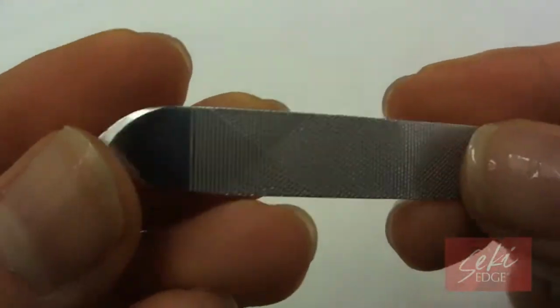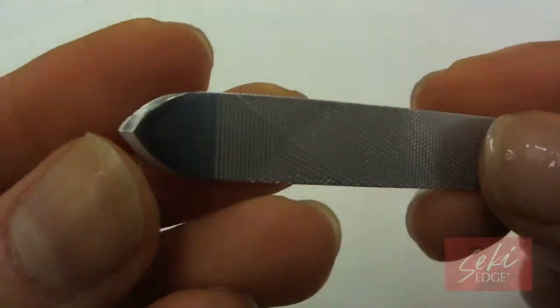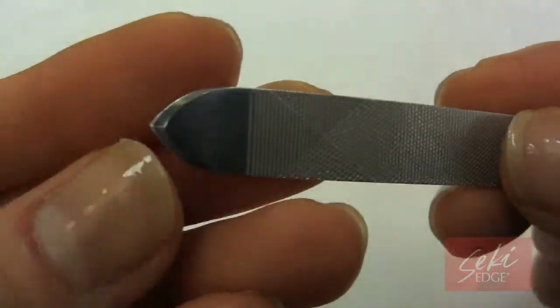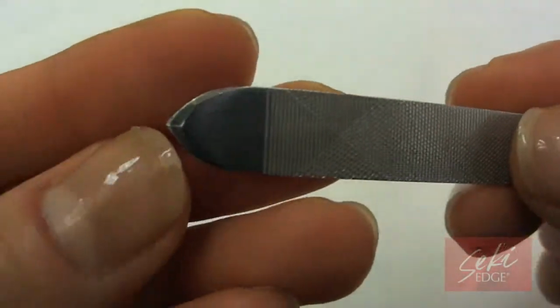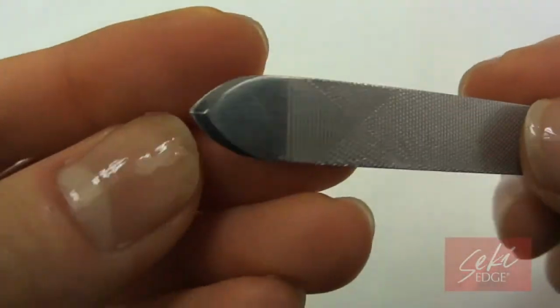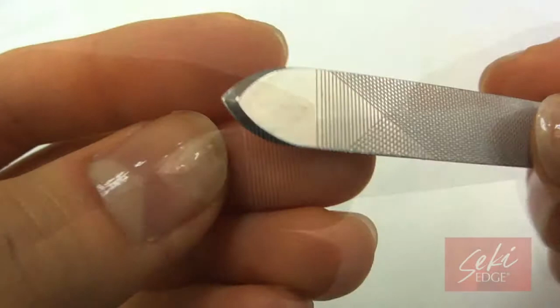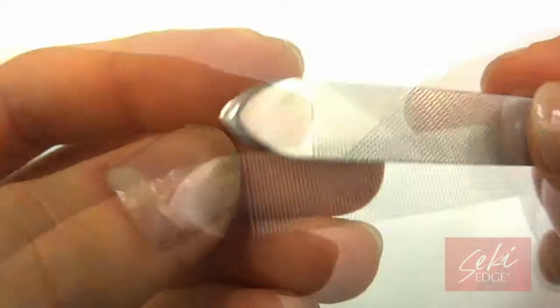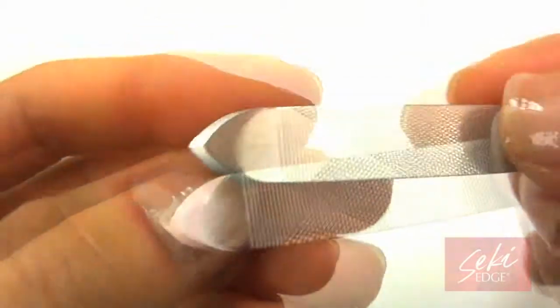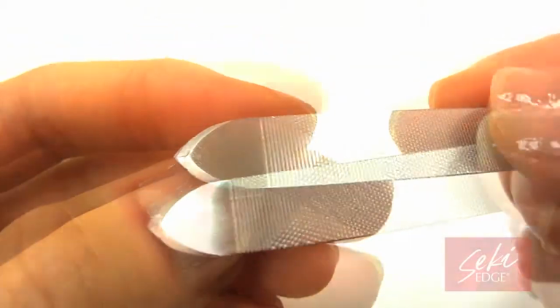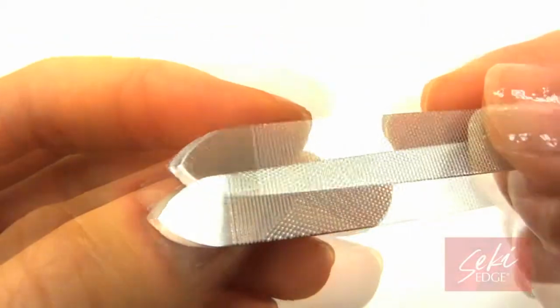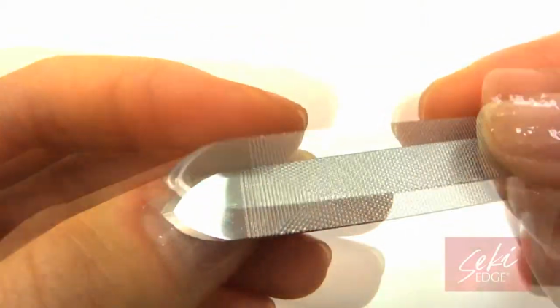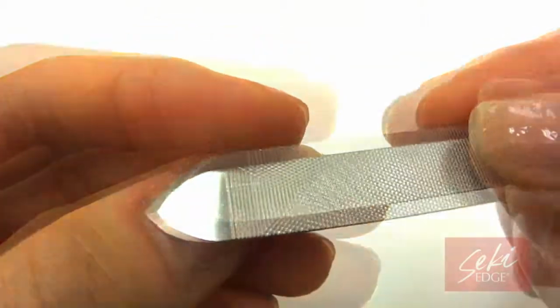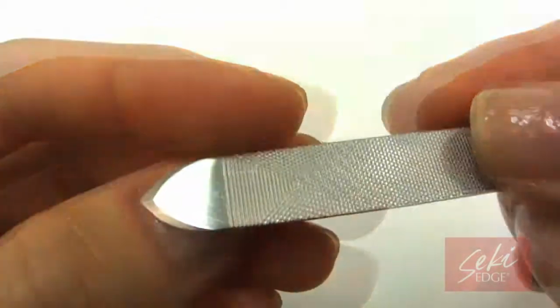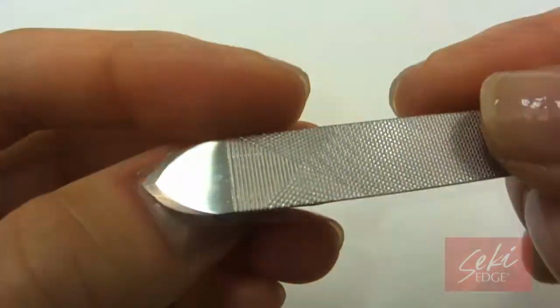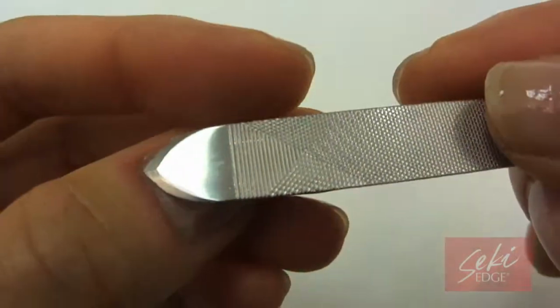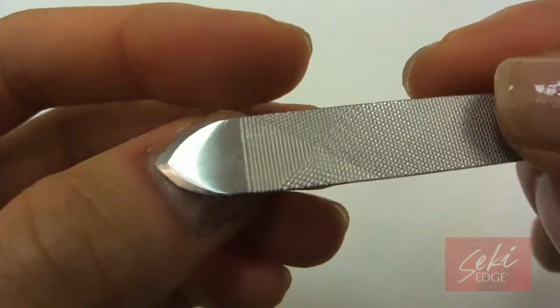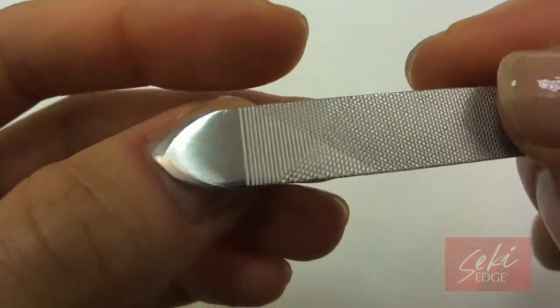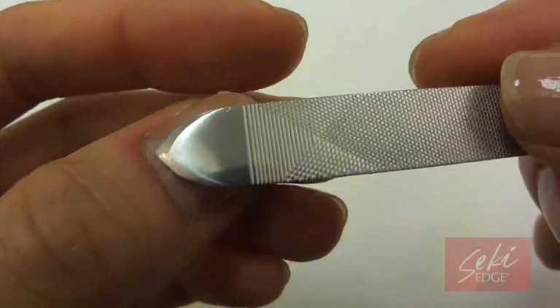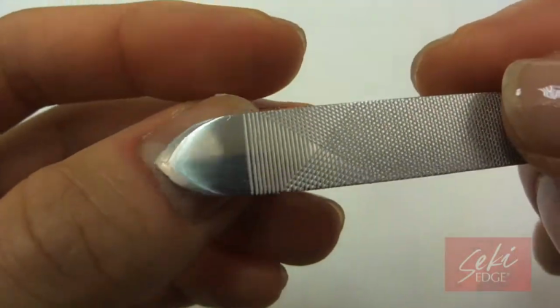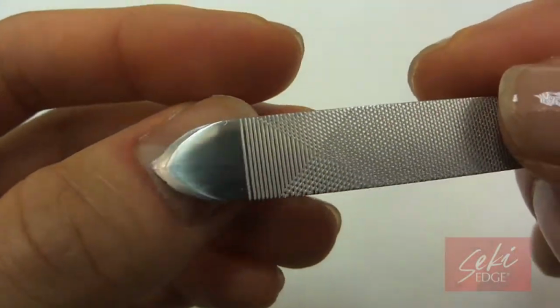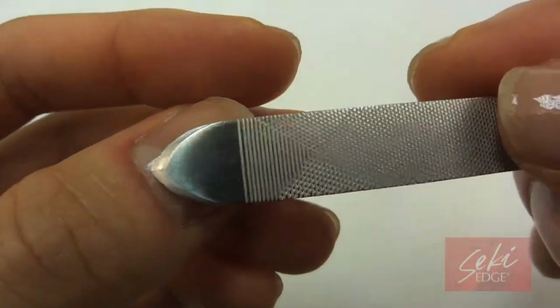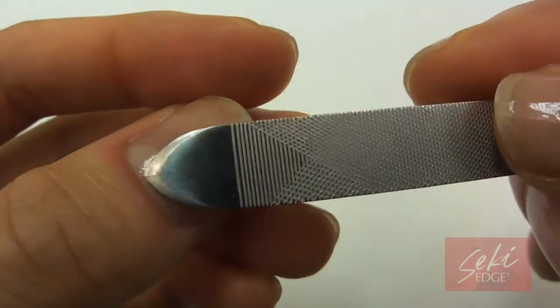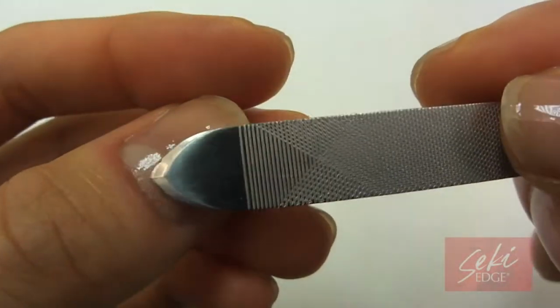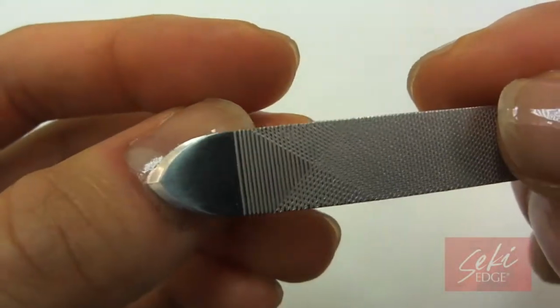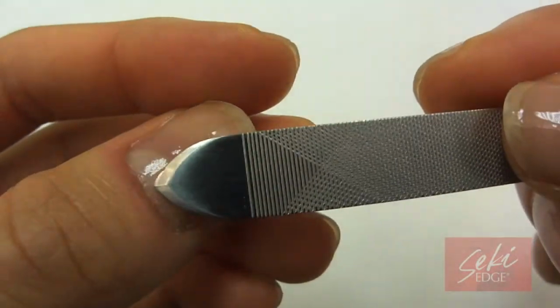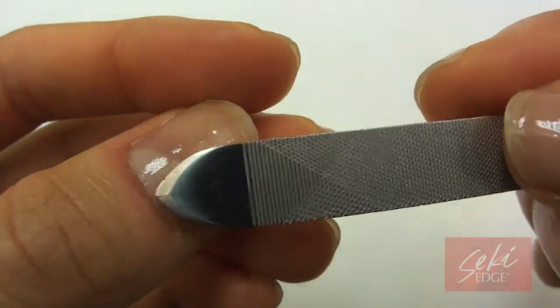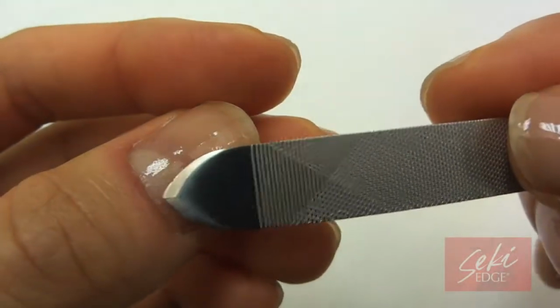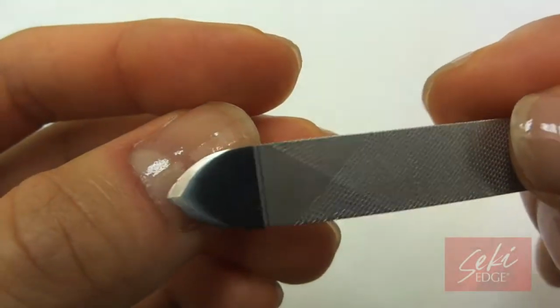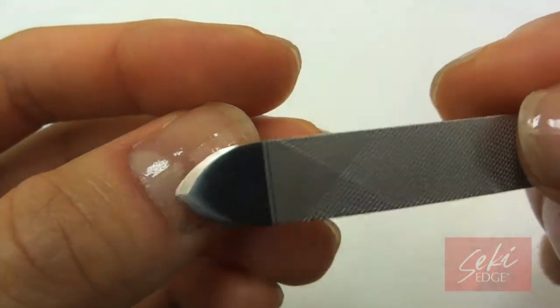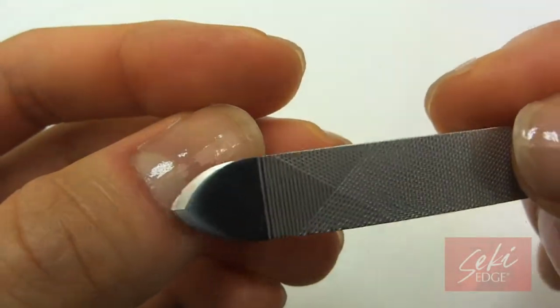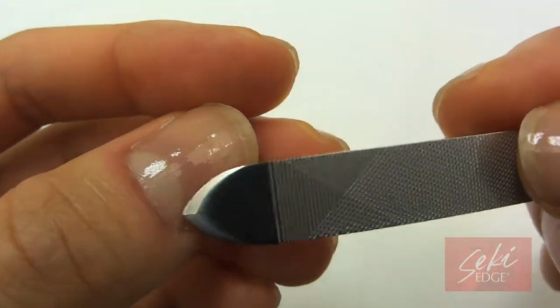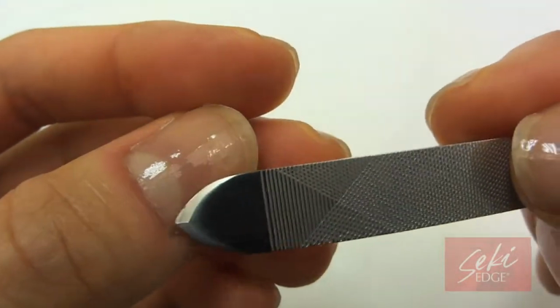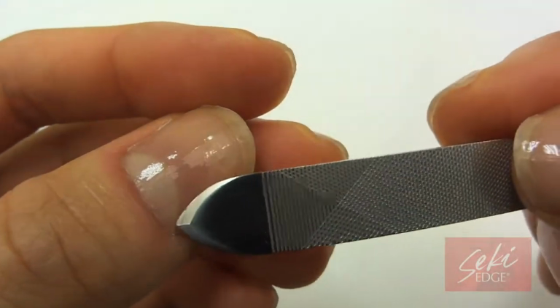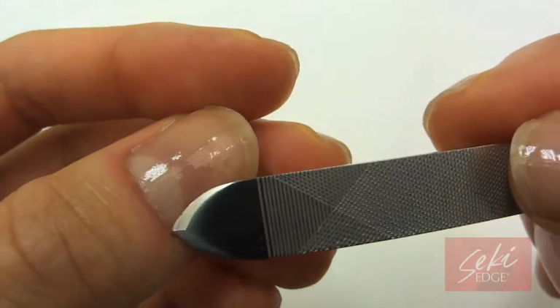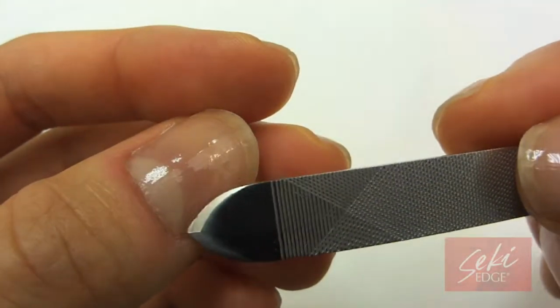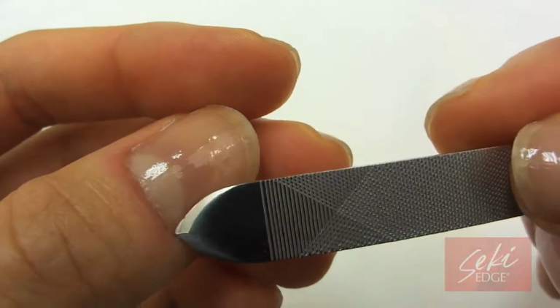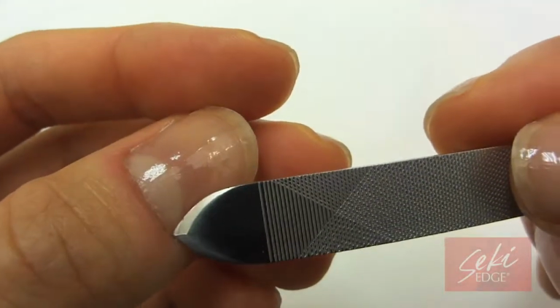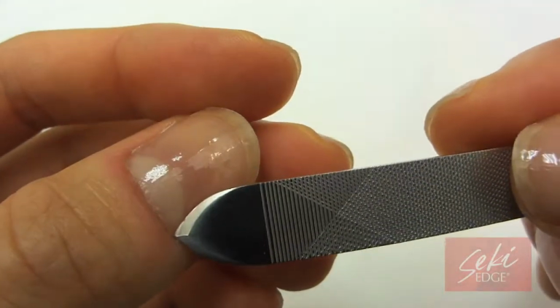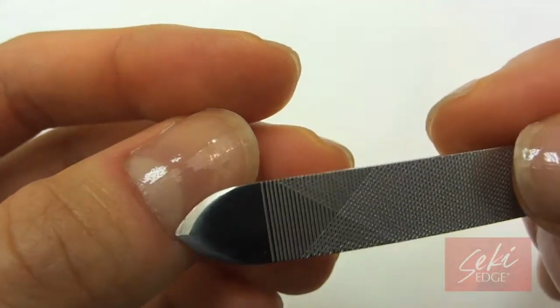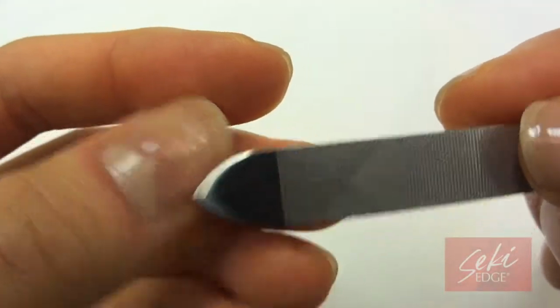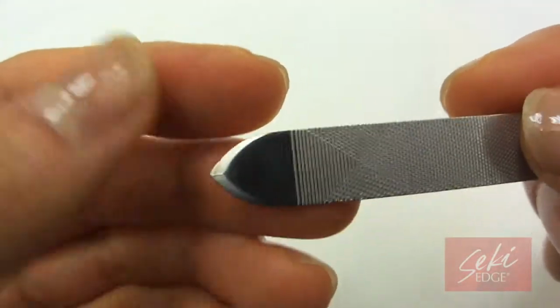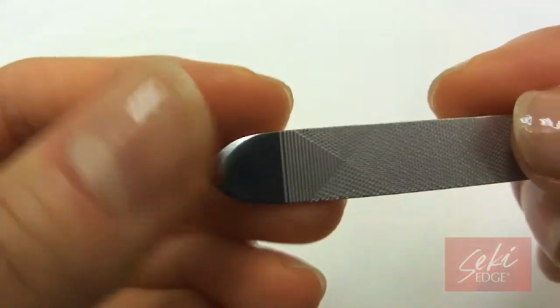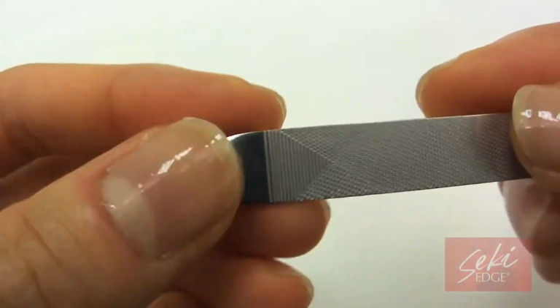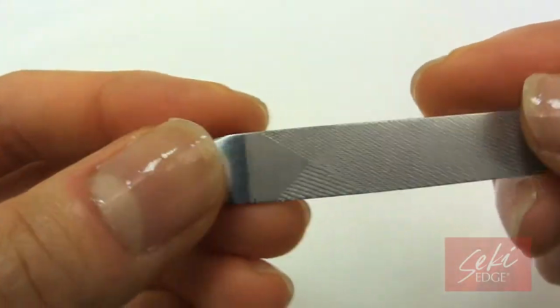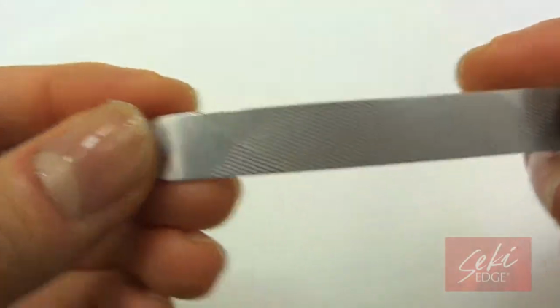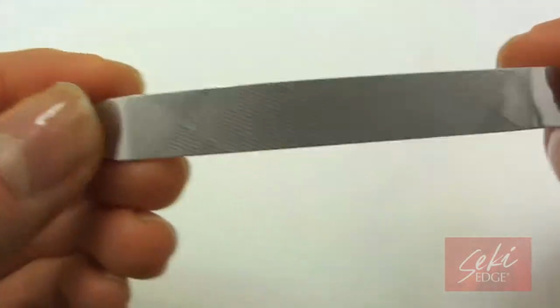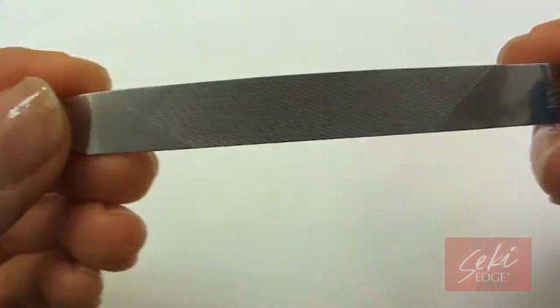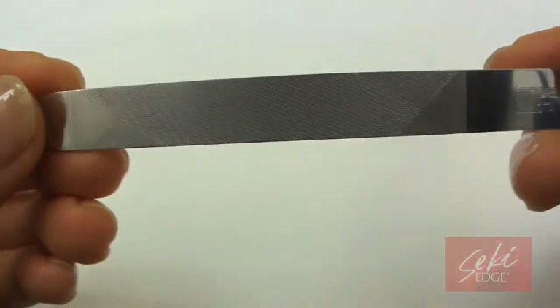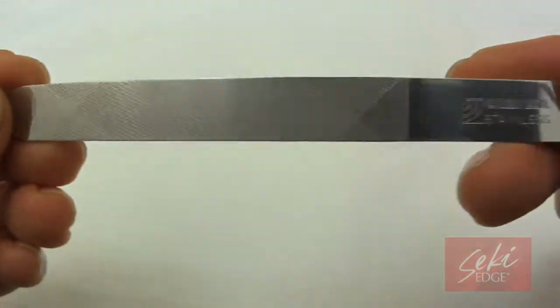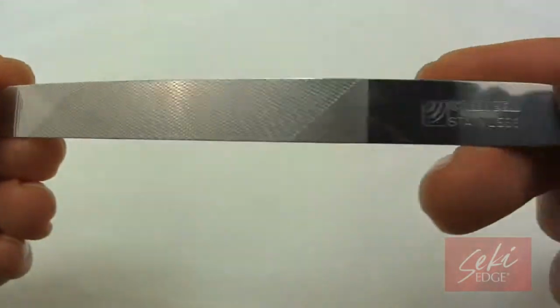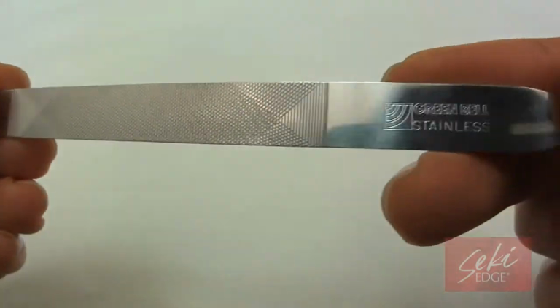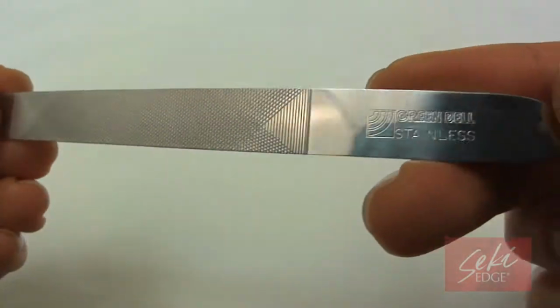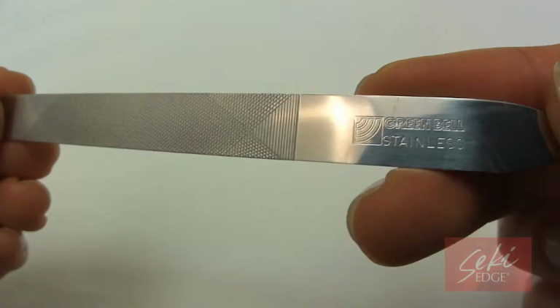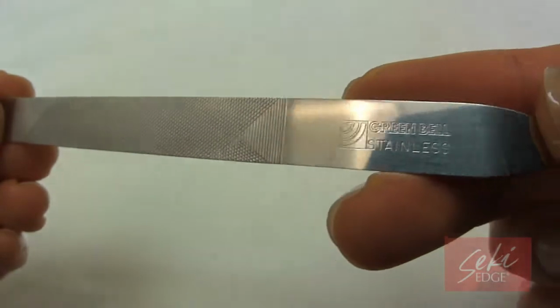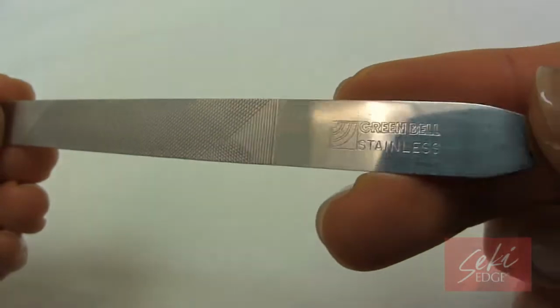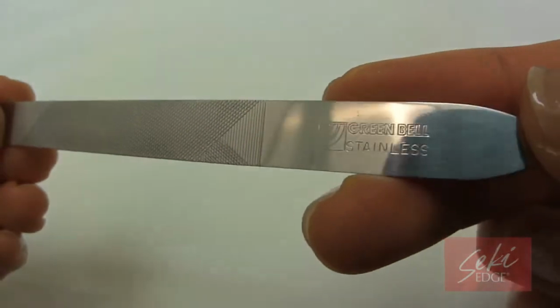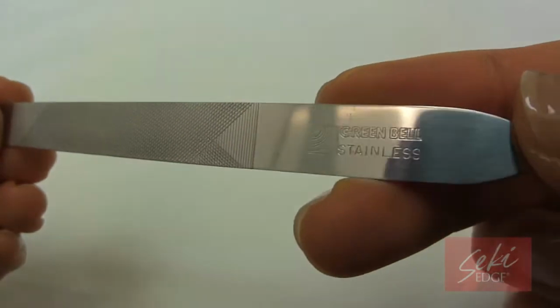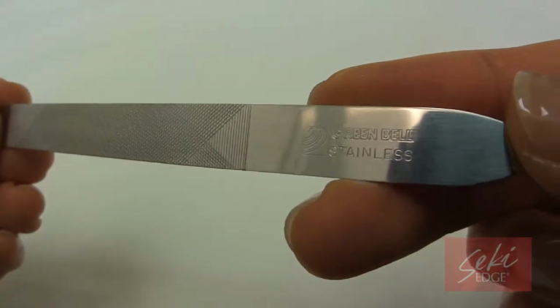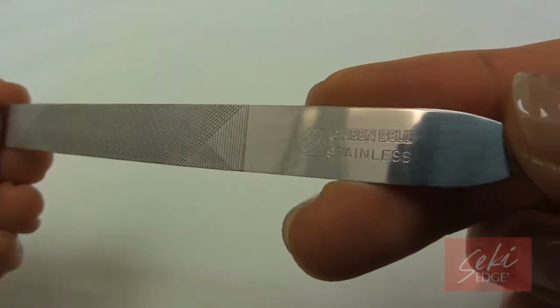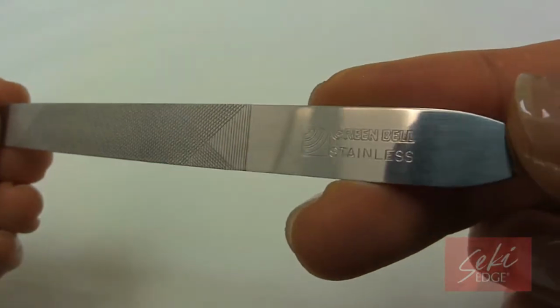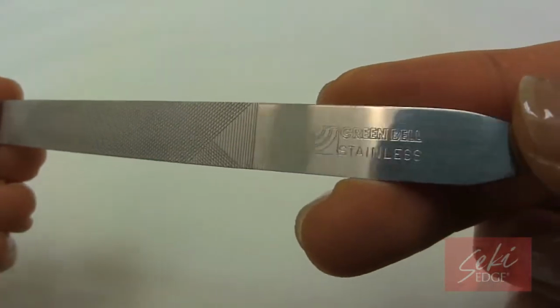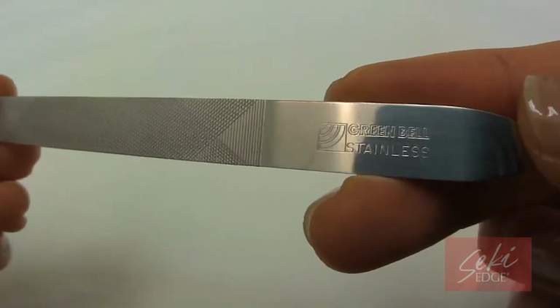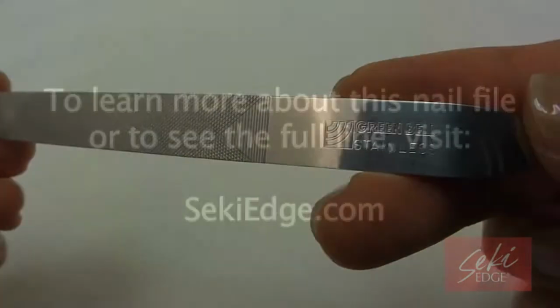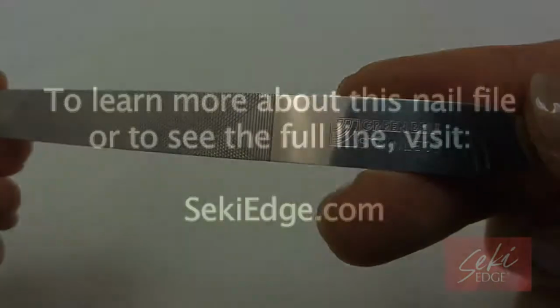Be sure to use cuticle softener when using the pusher. Compact and portable, take this multi-purpose nail file with you anywhere.